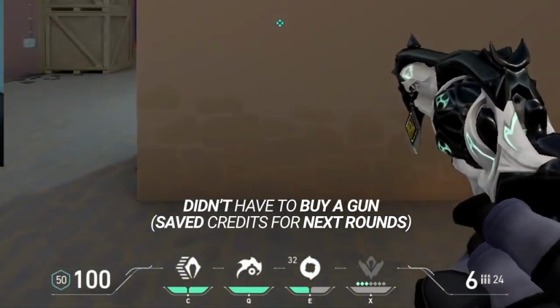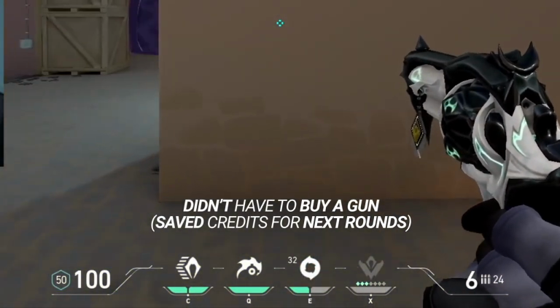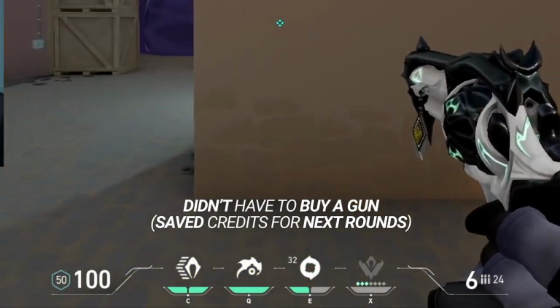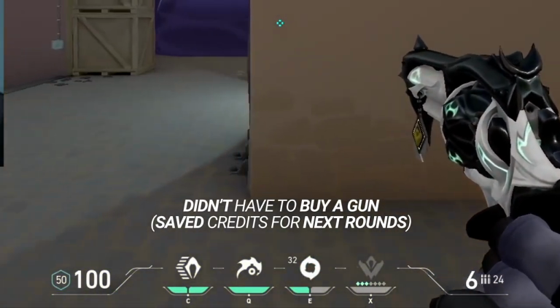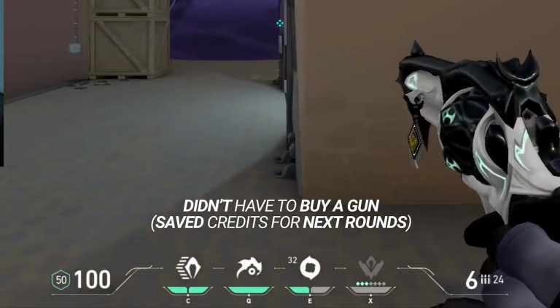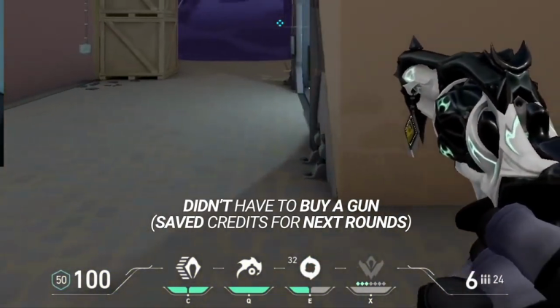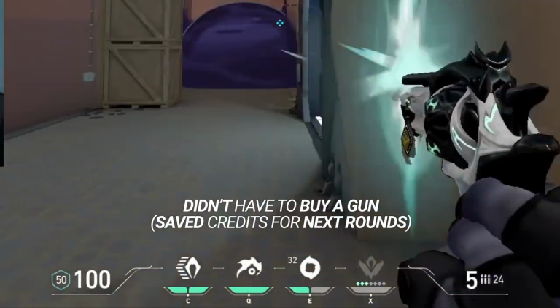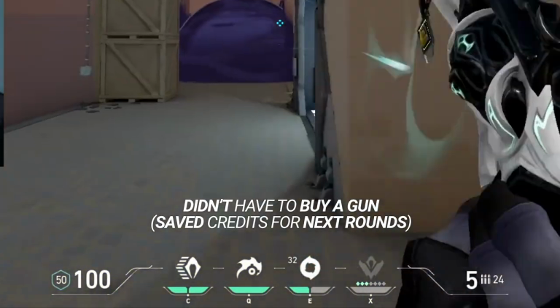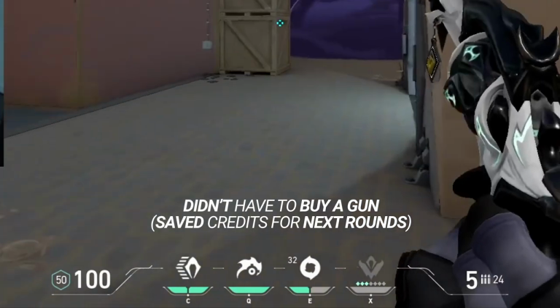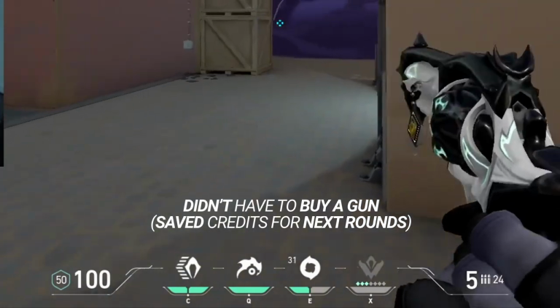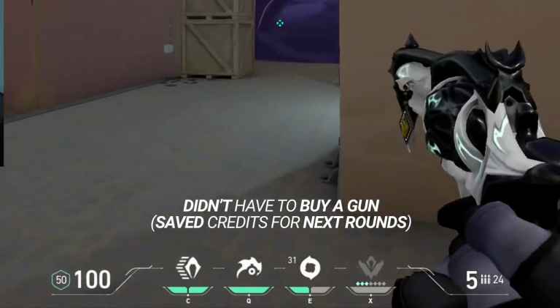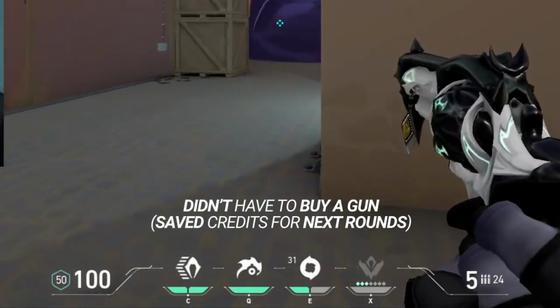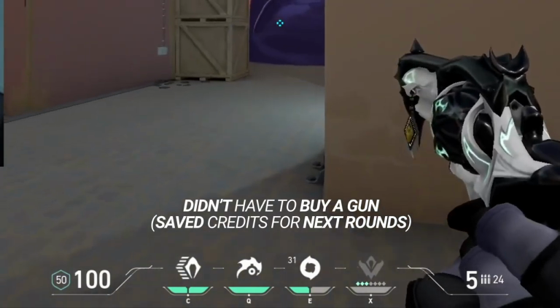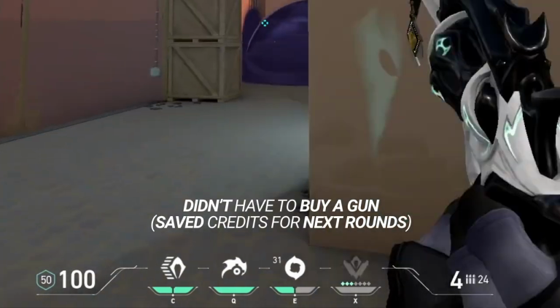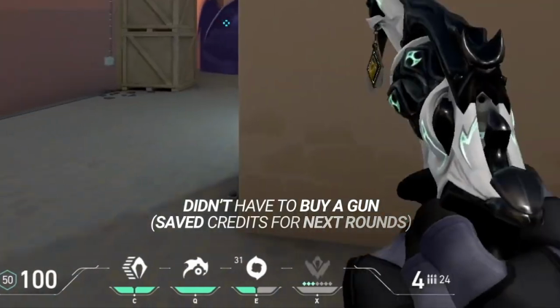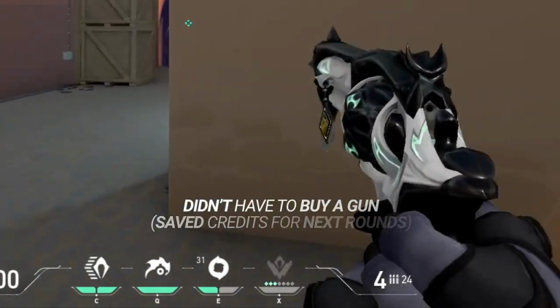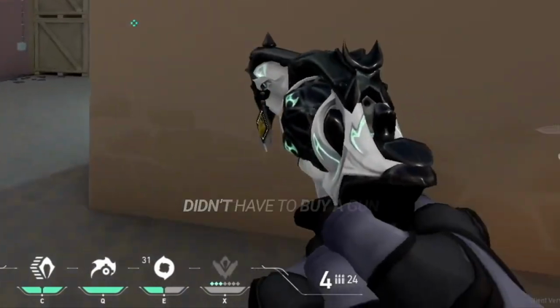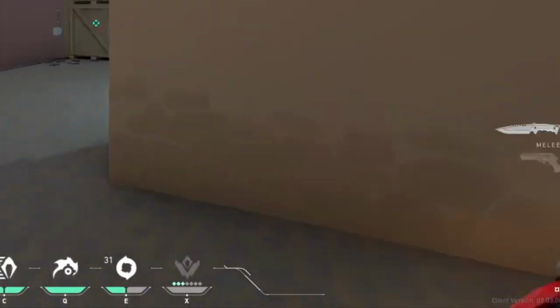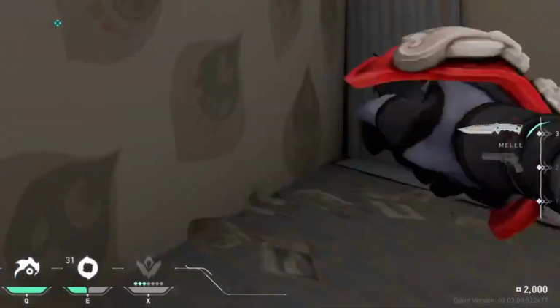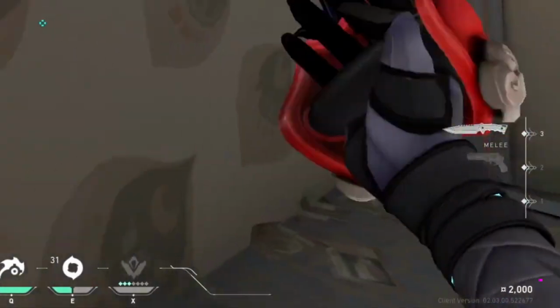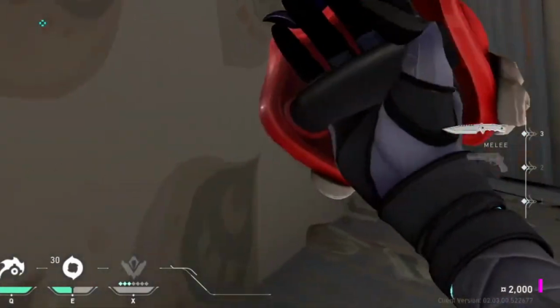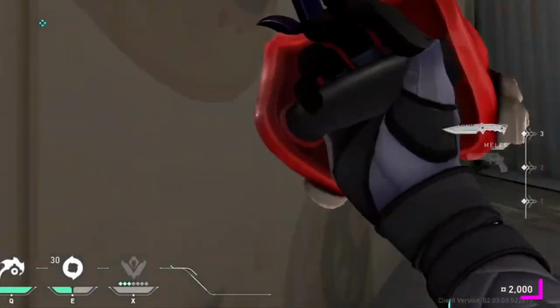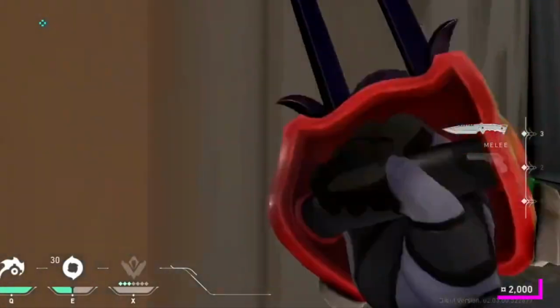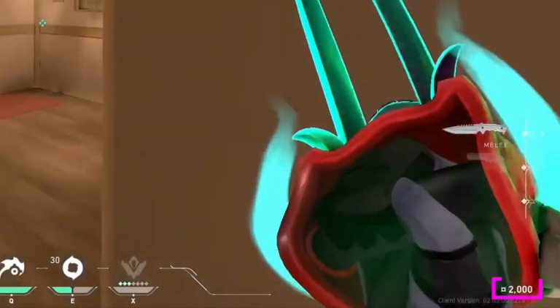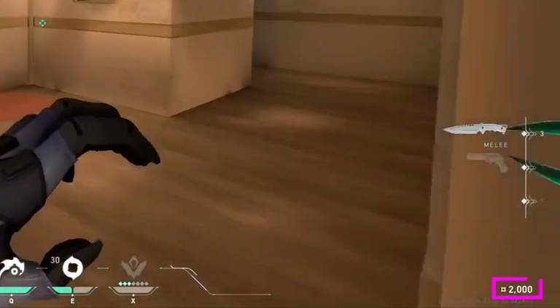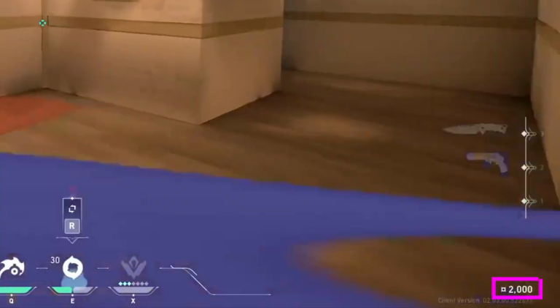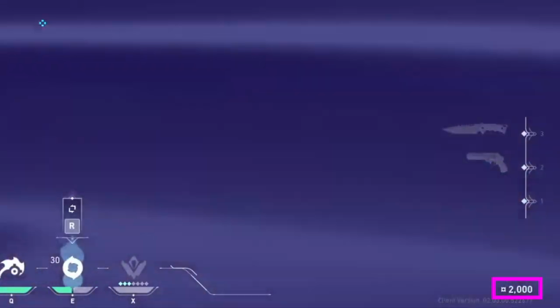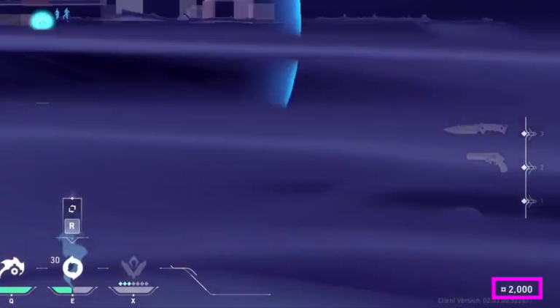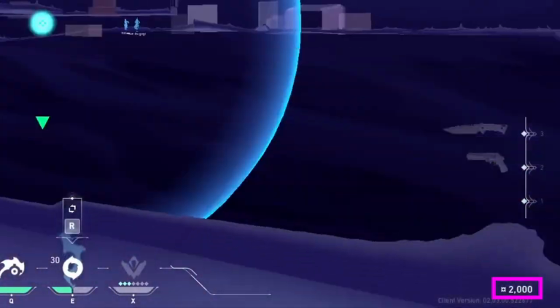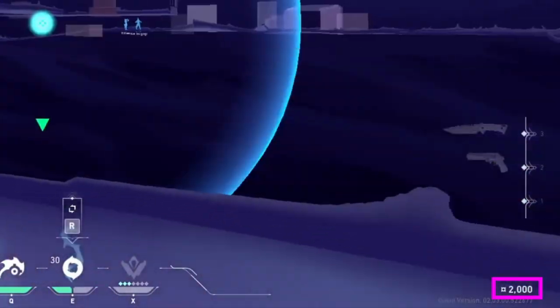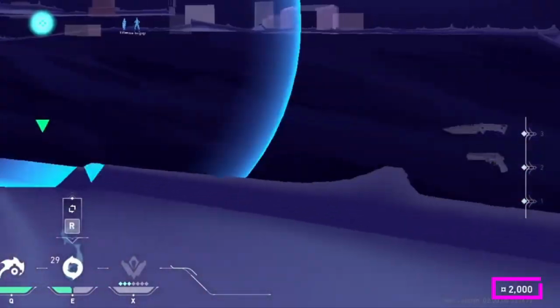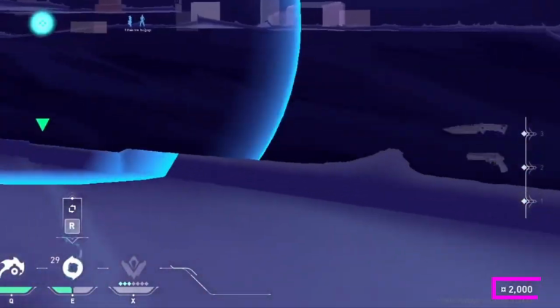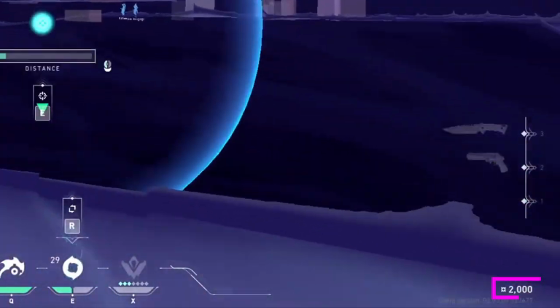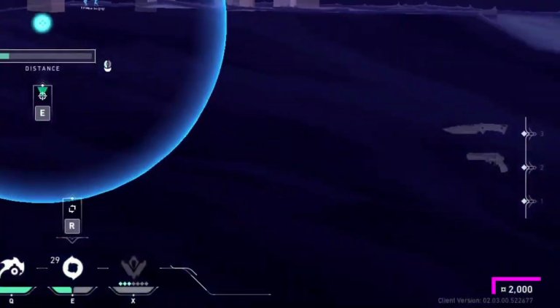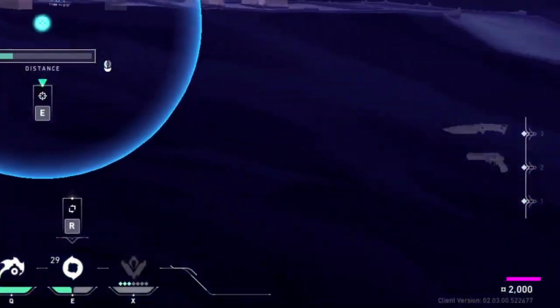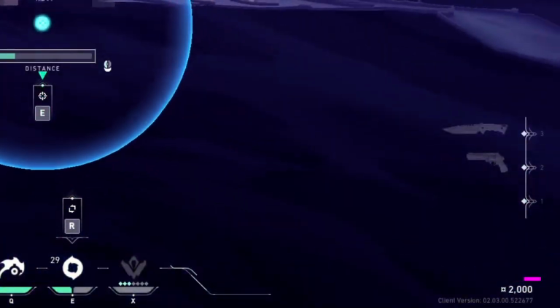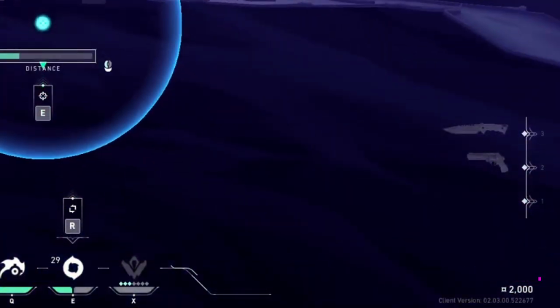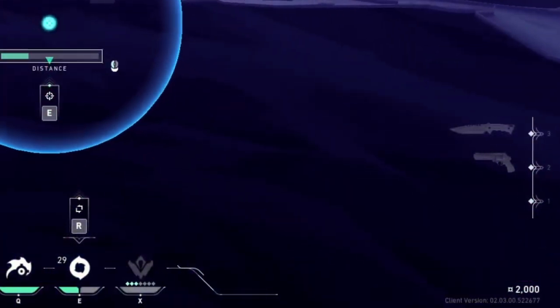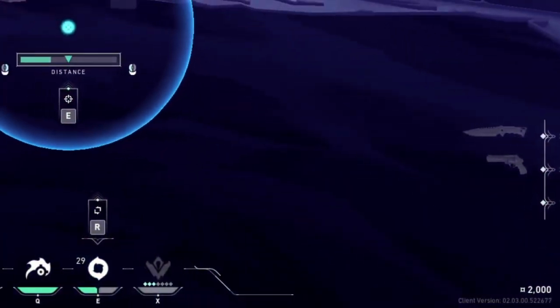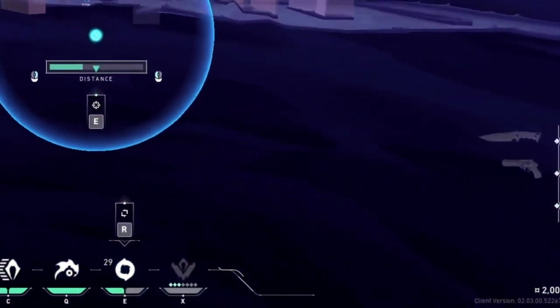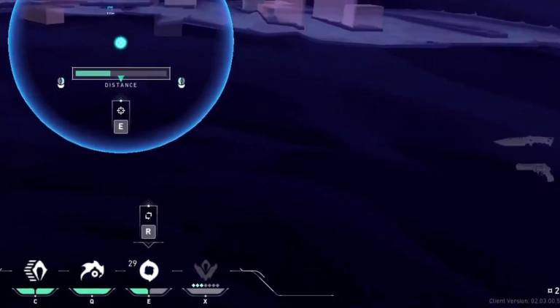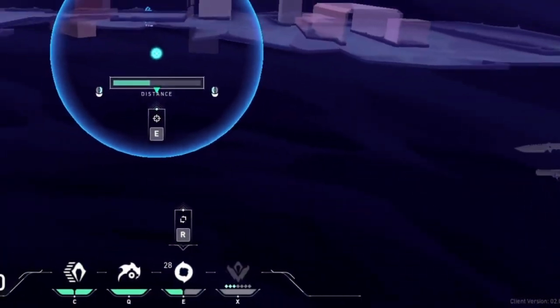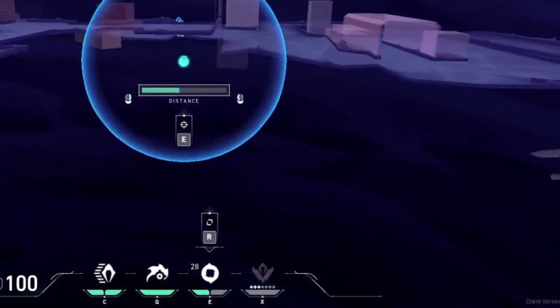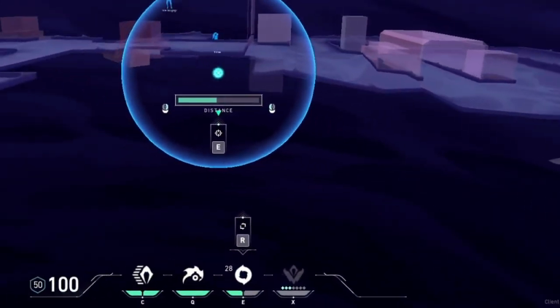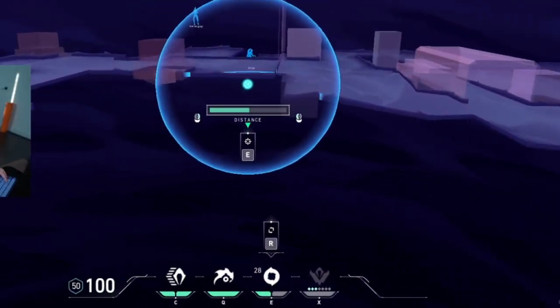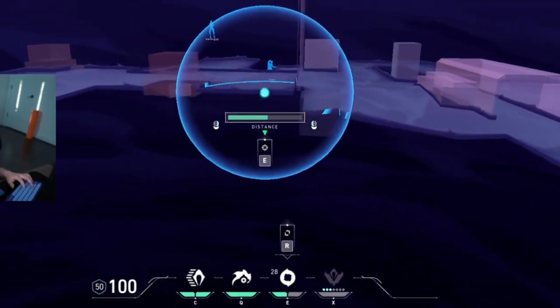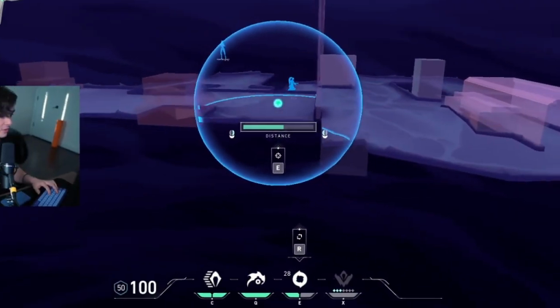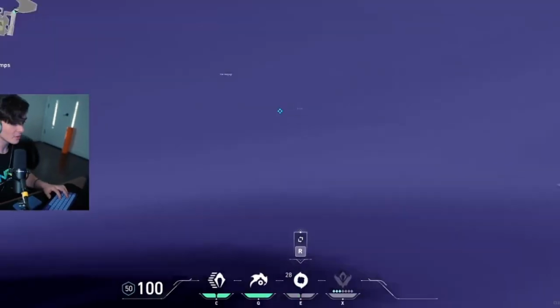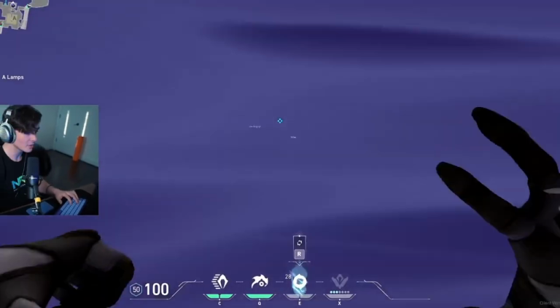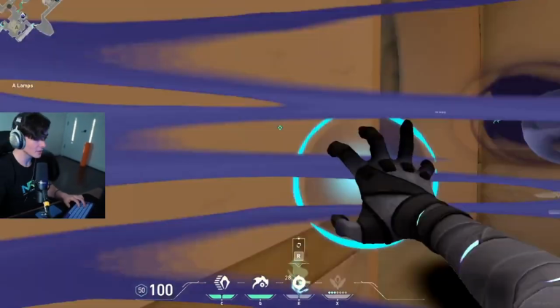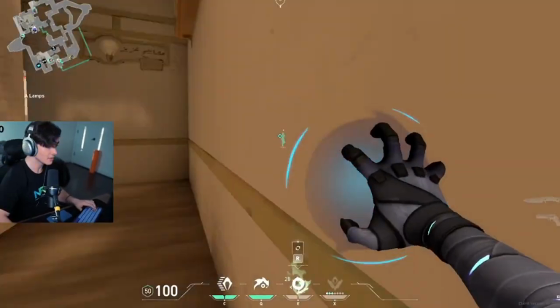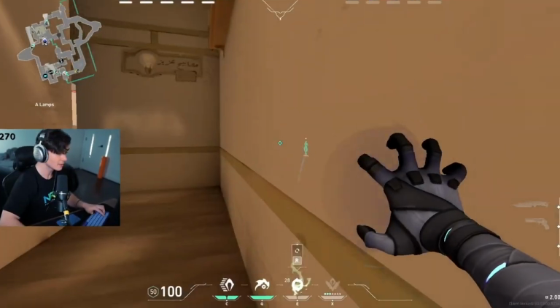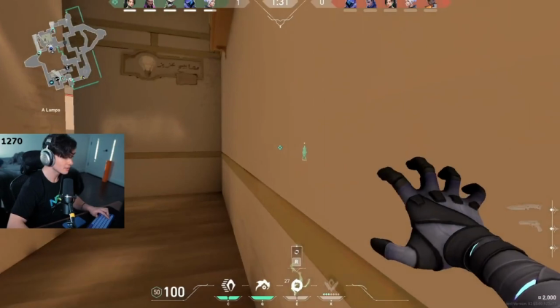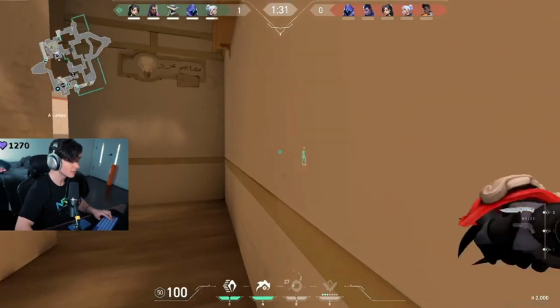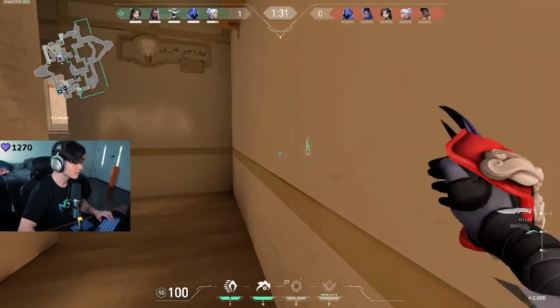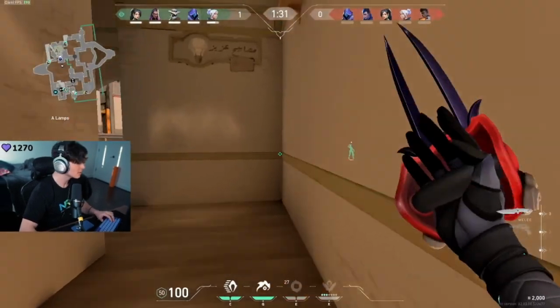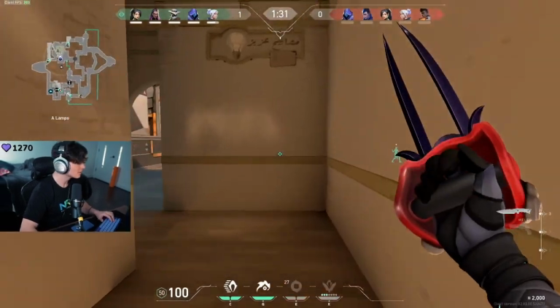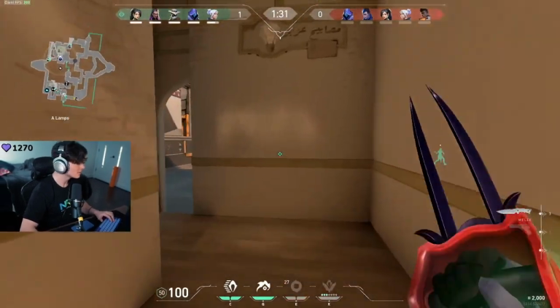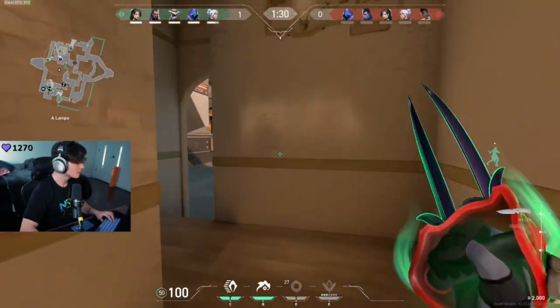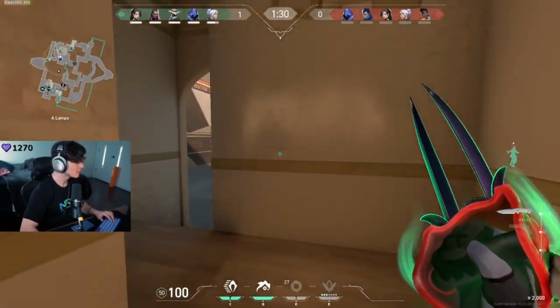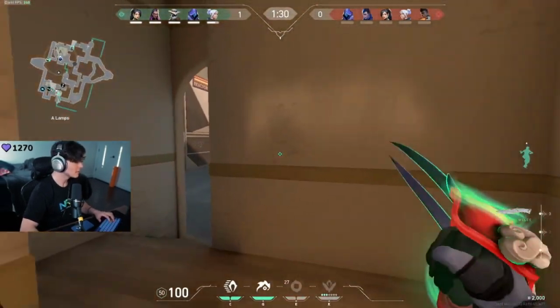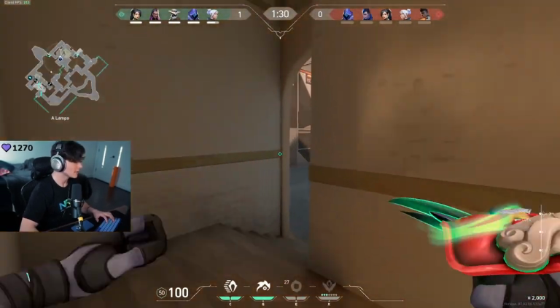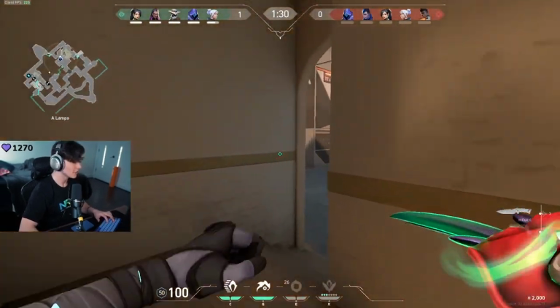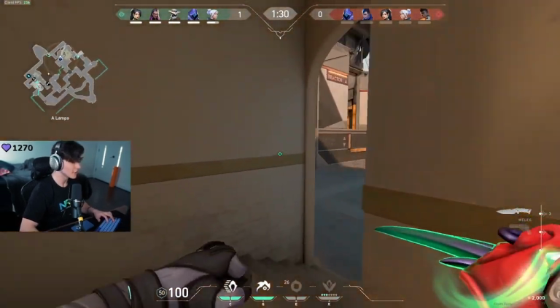Because Flexinja picked up 3 kills this round and survived with his Sheriff, he's able to carry it into the next round where he buys full armor, and now has an extra 900 credits from those 3 kills. After purchasing full armor and all of the abilities, Flex still has 2000 credits to spare, which is definitely a nice chunk of change to have left over.